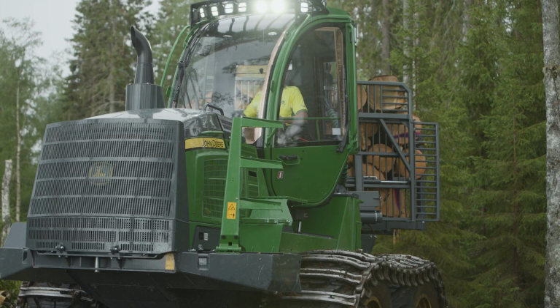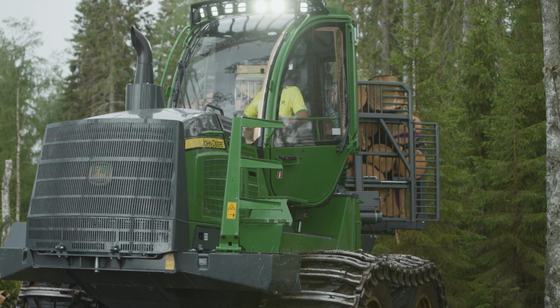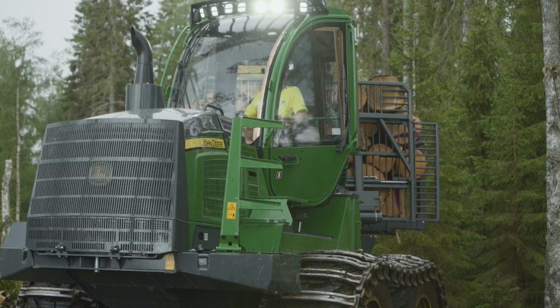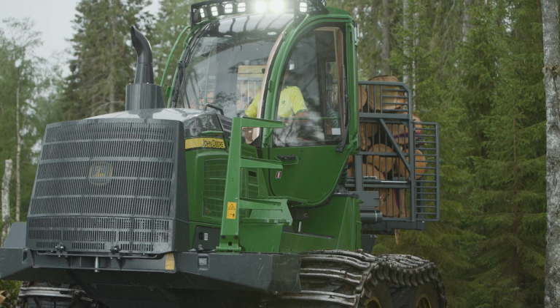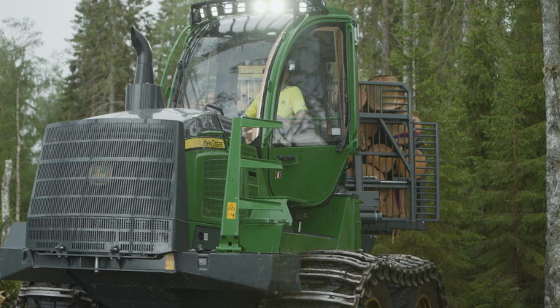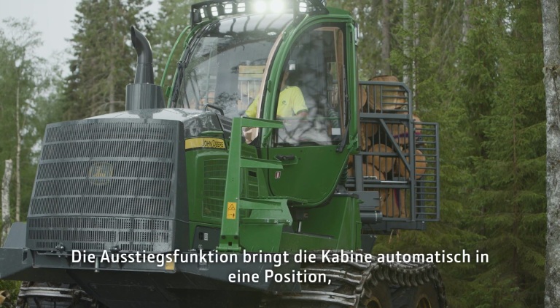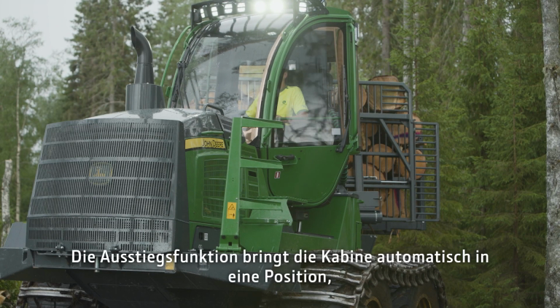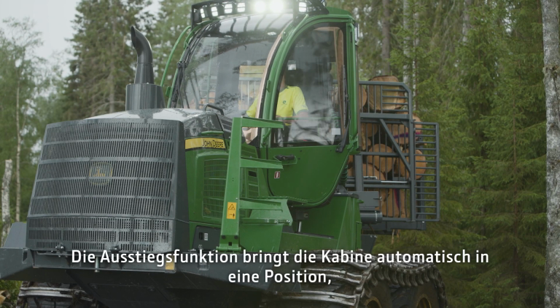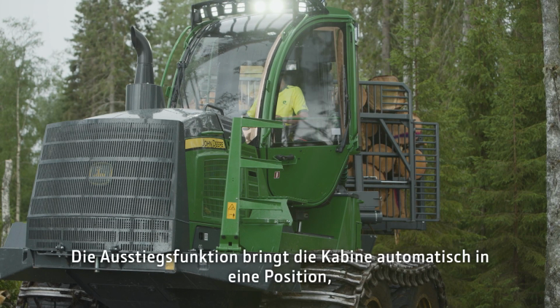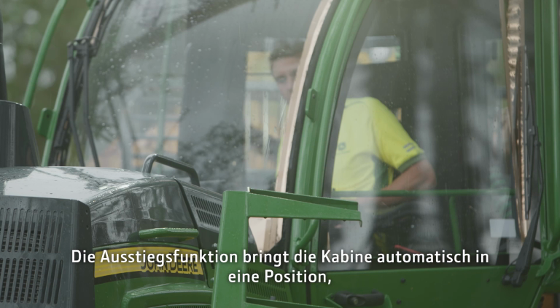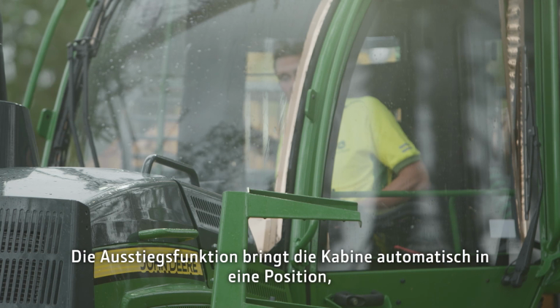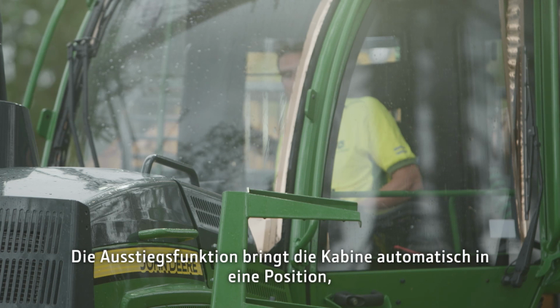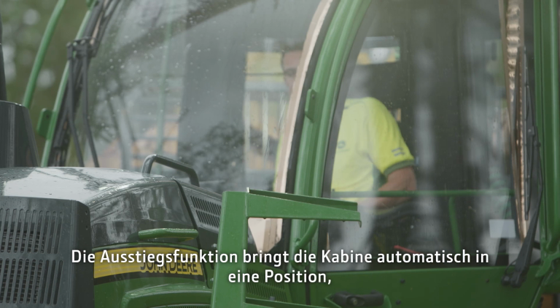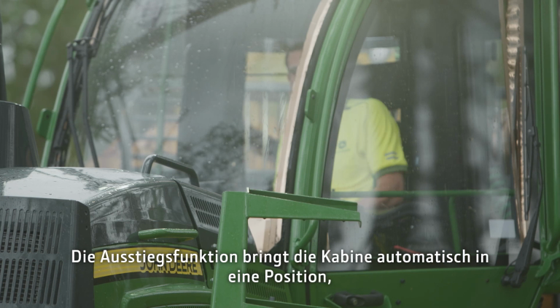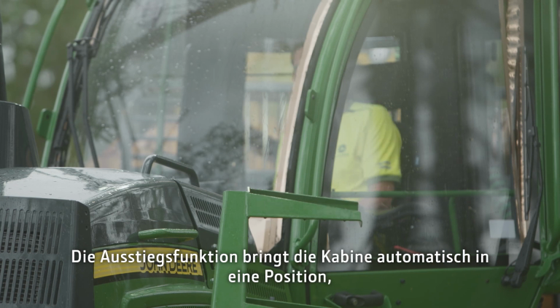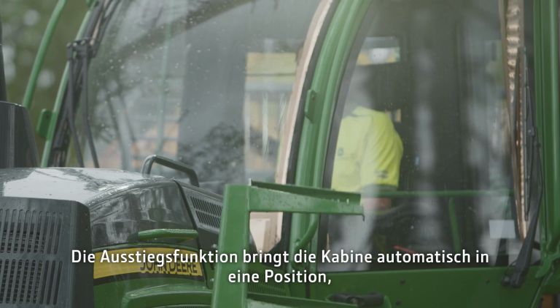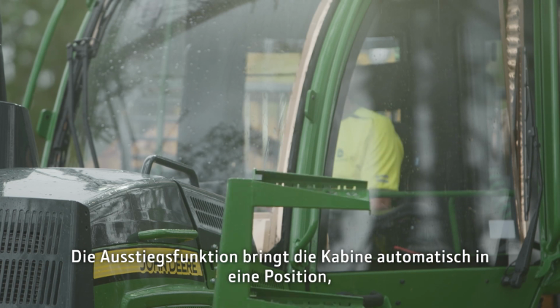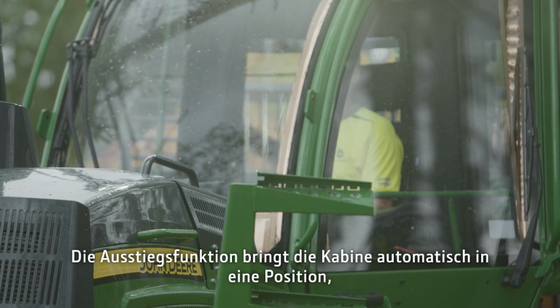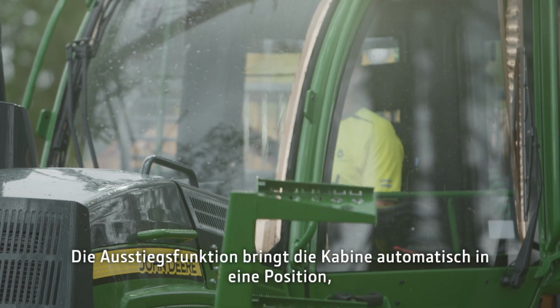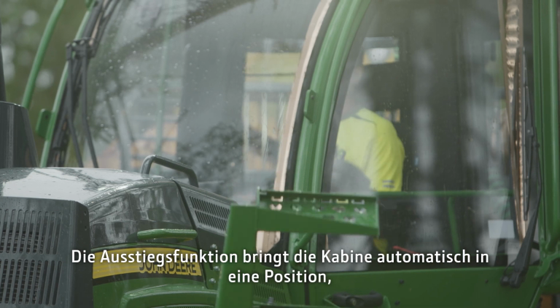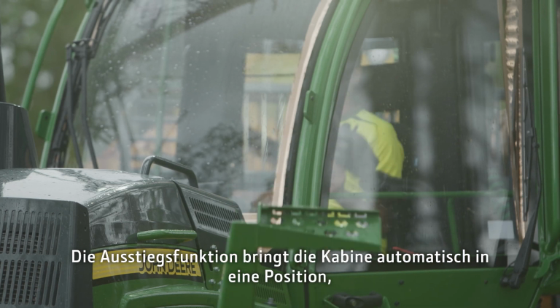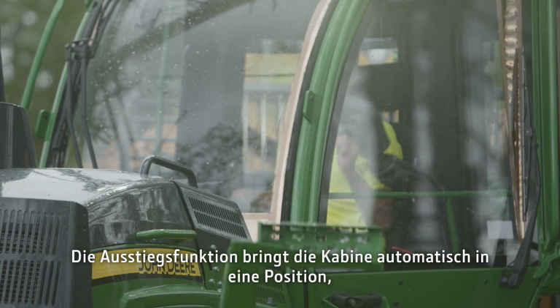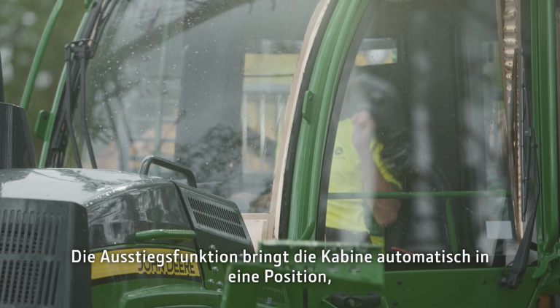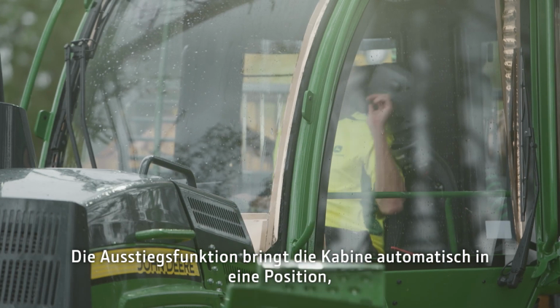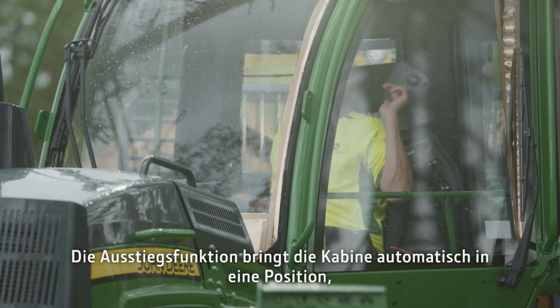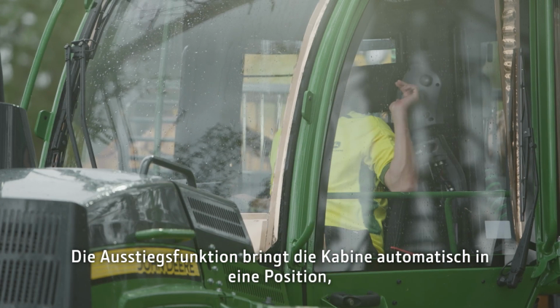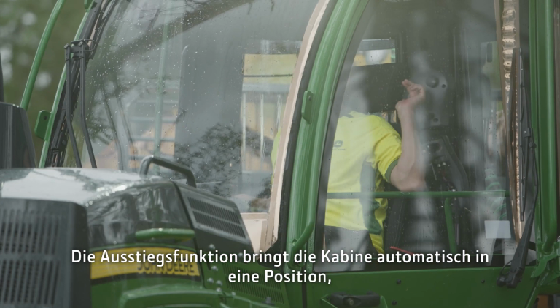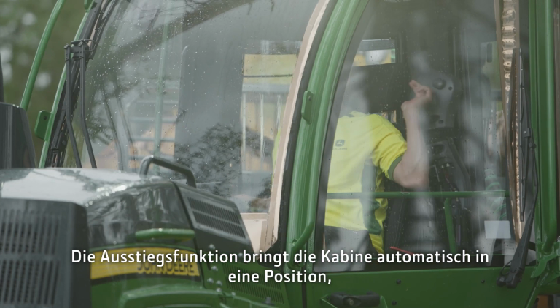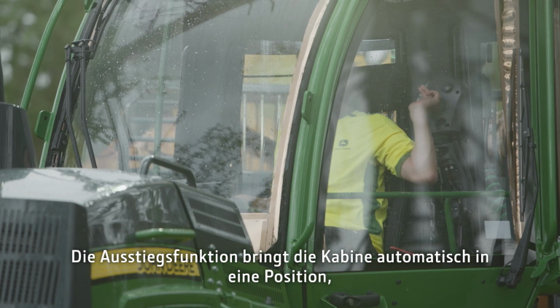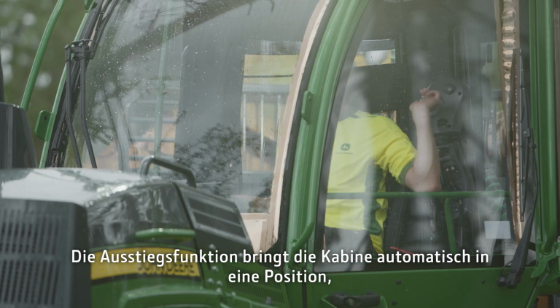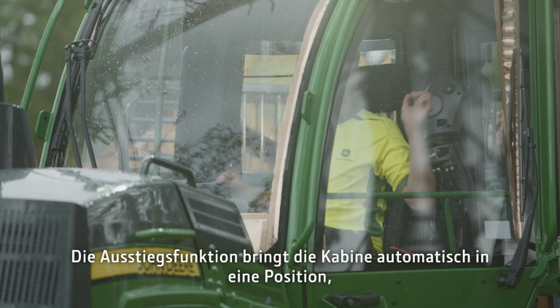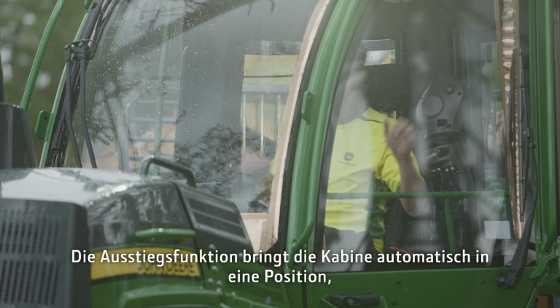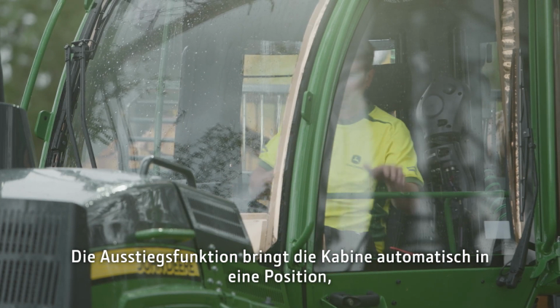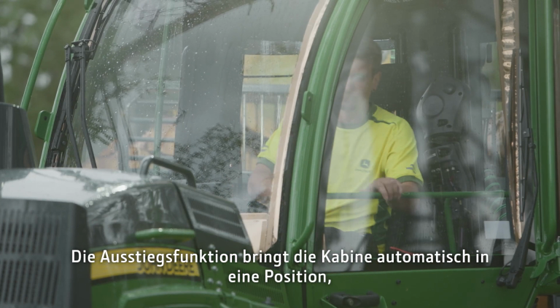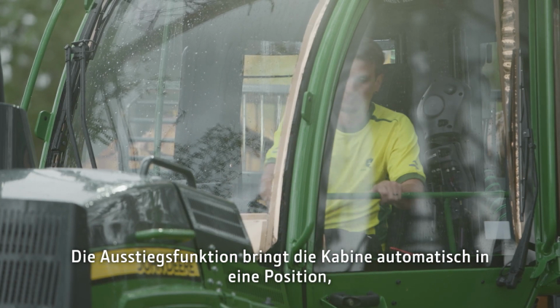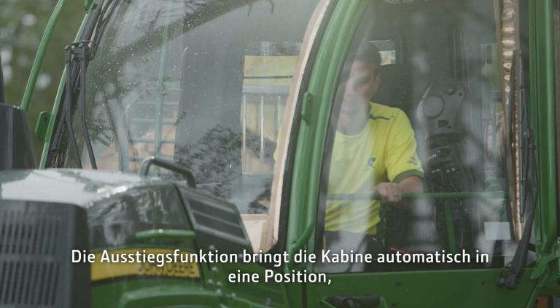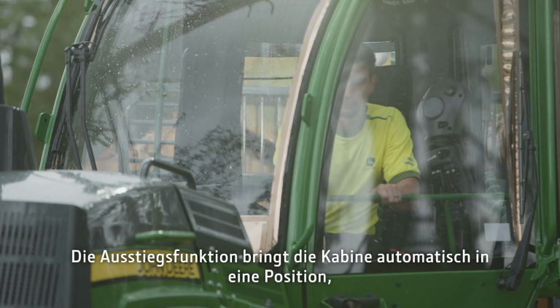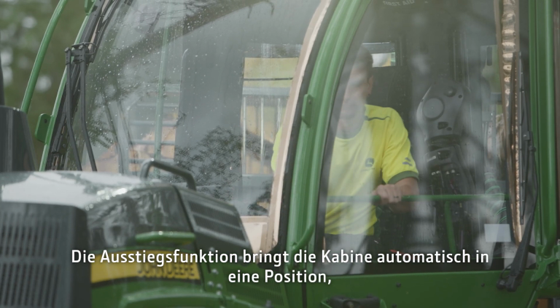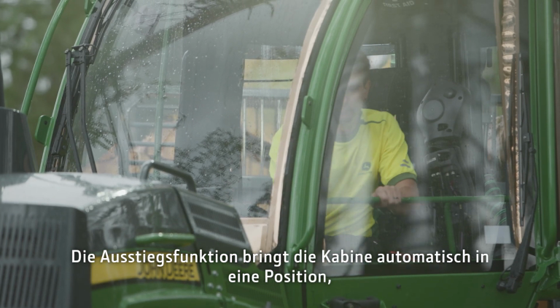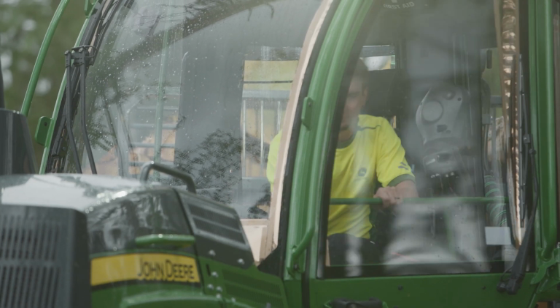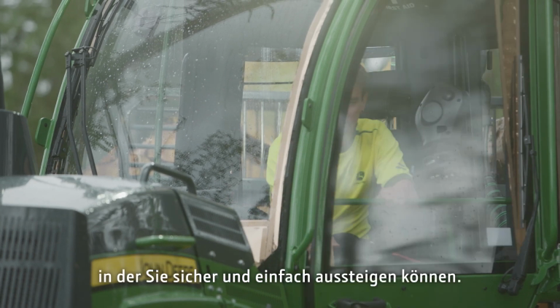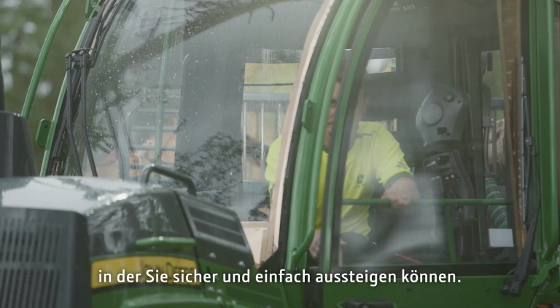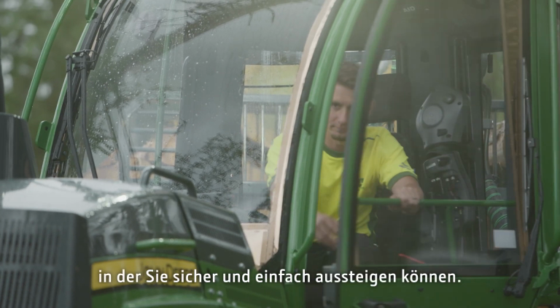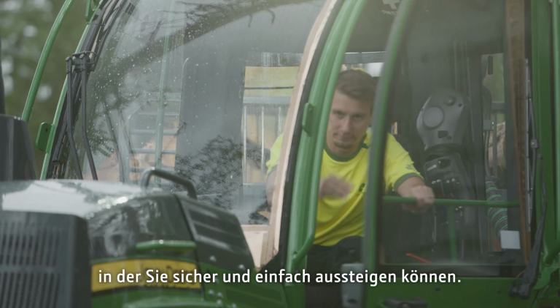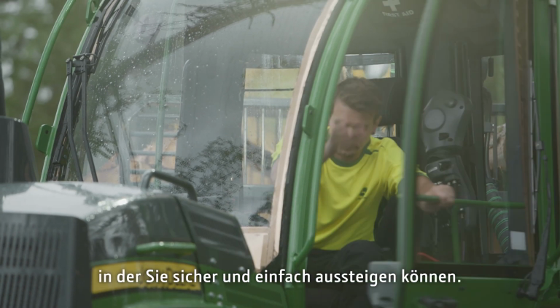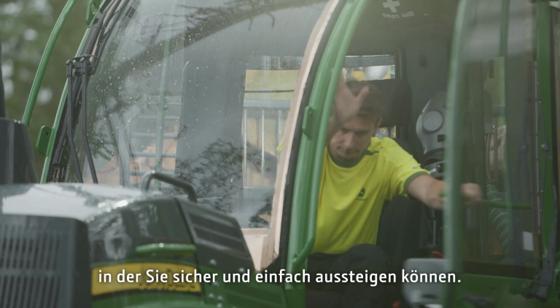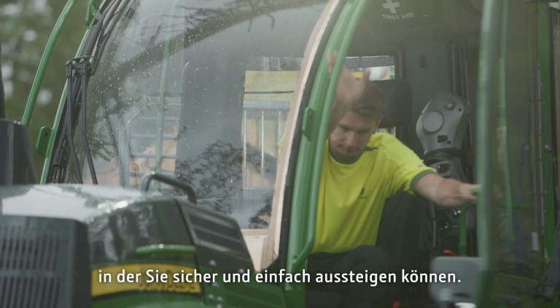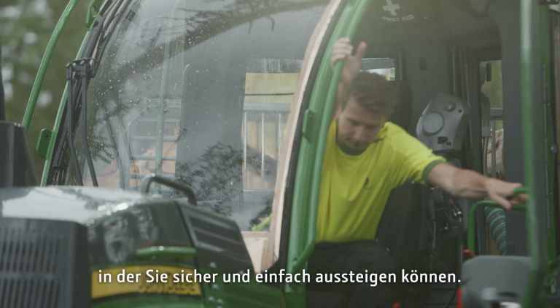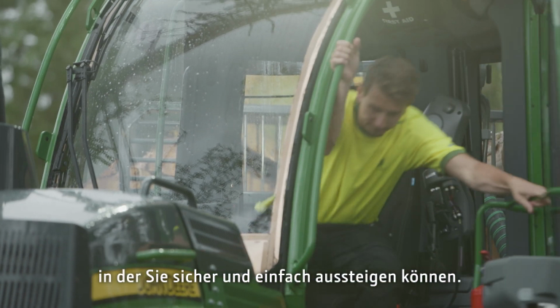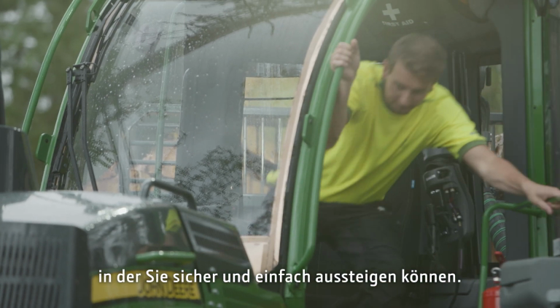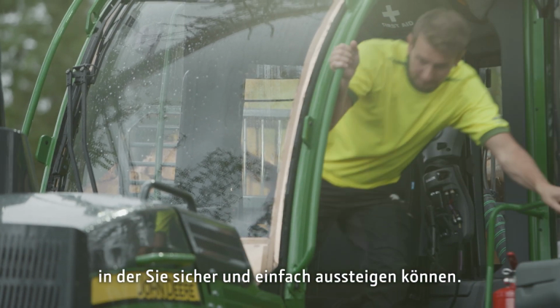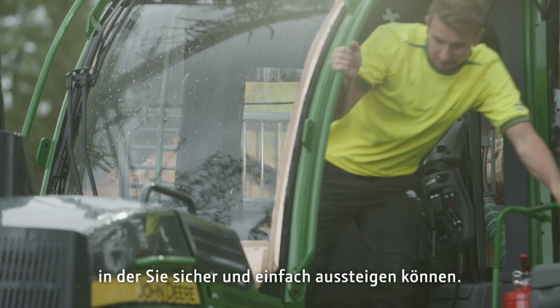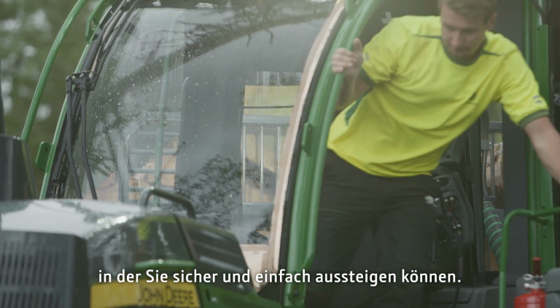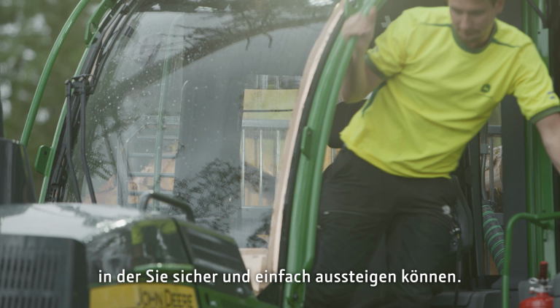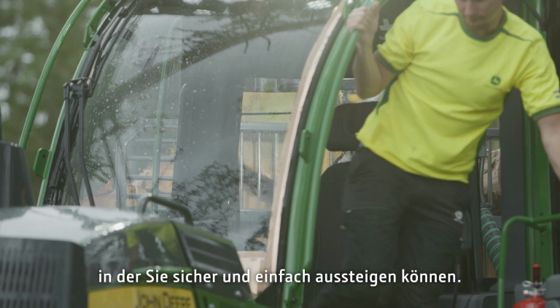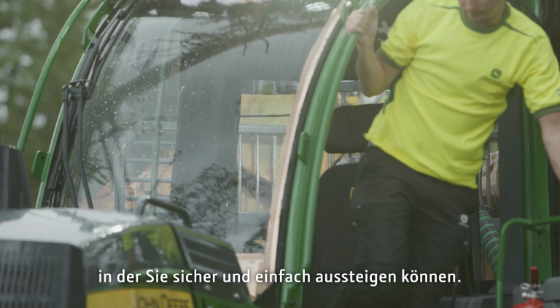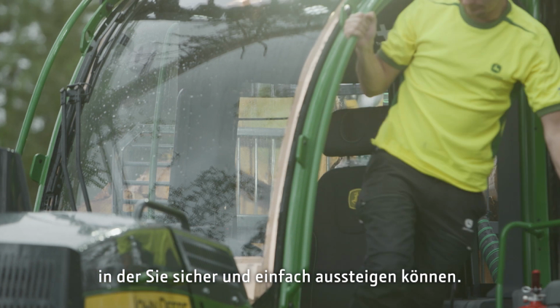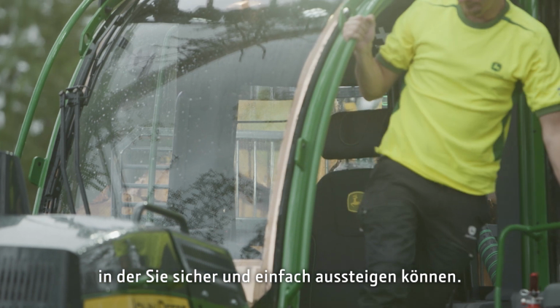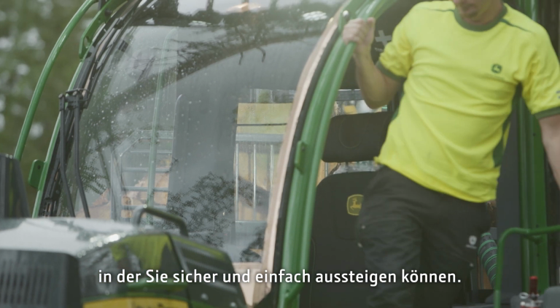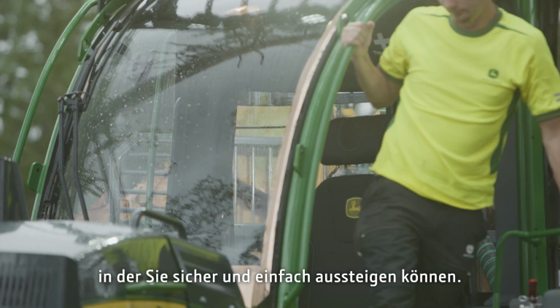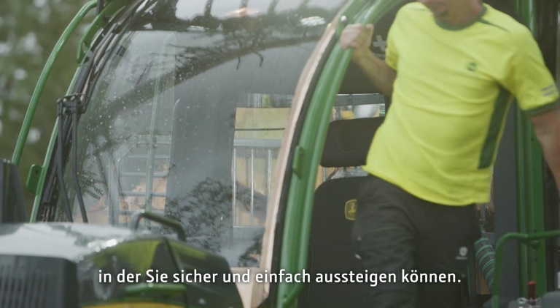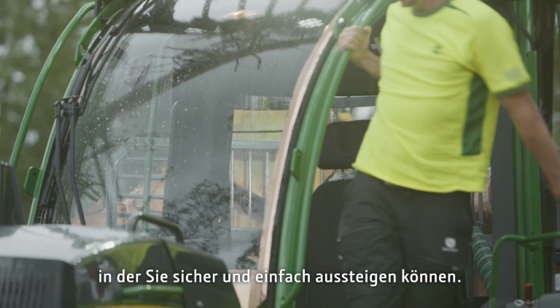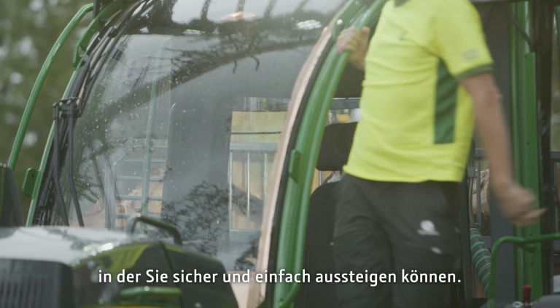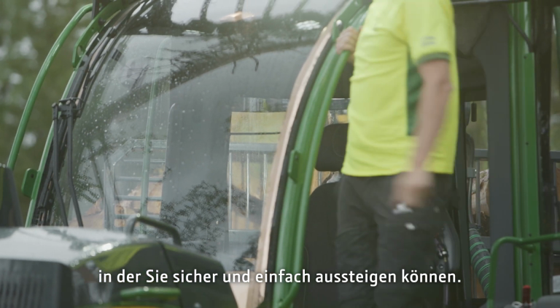The exit feature automatically moves the cabin to a position where you can step out safely and easily.